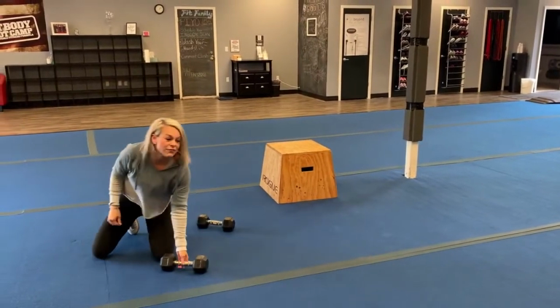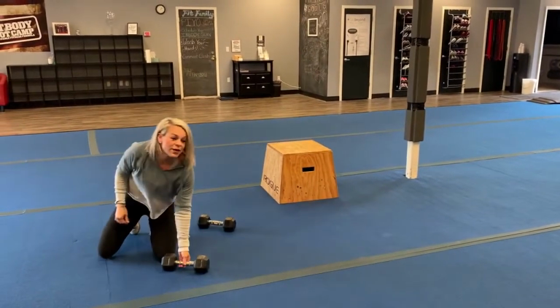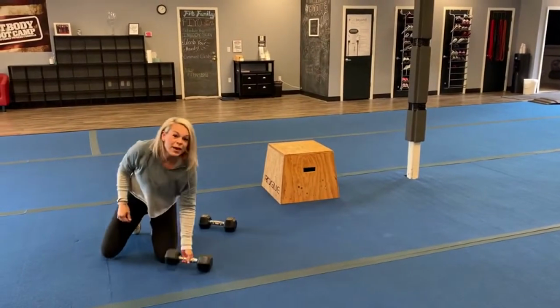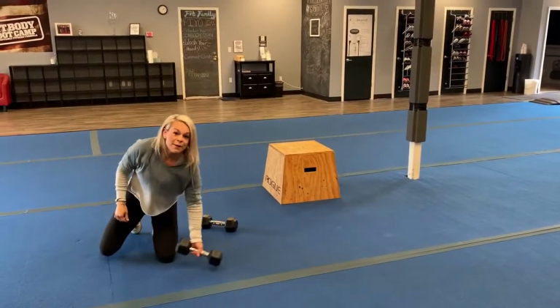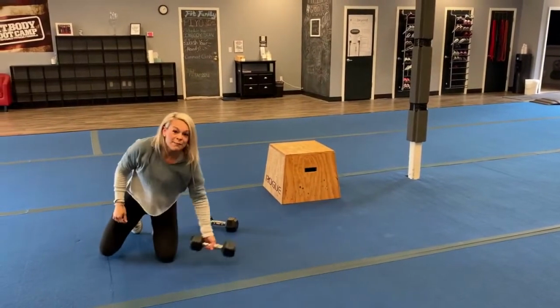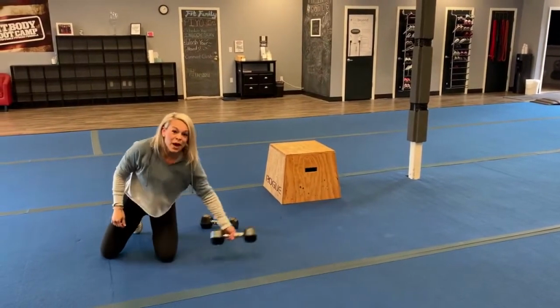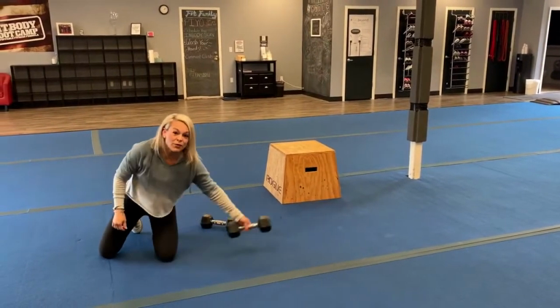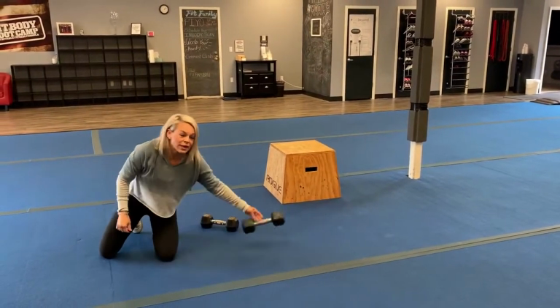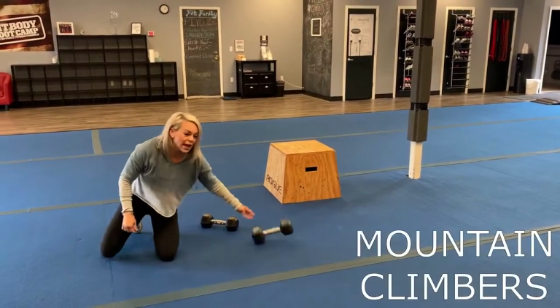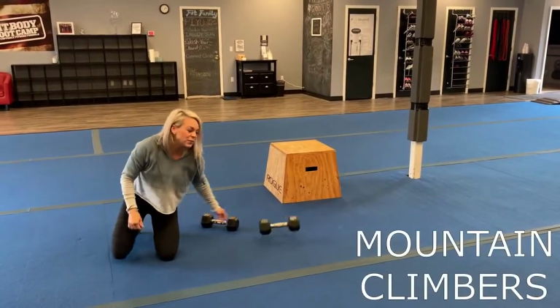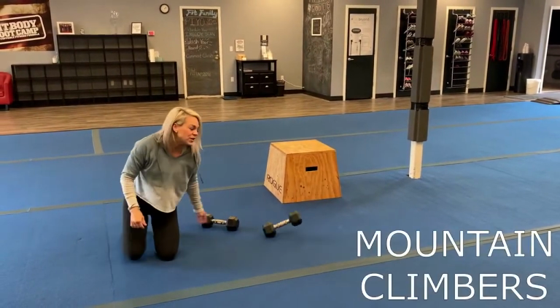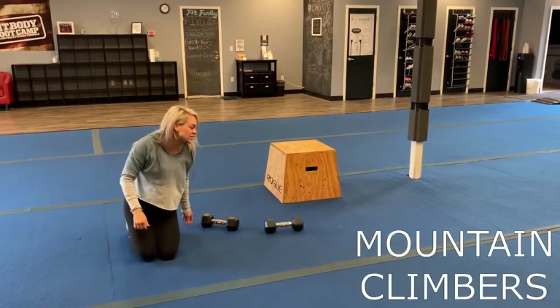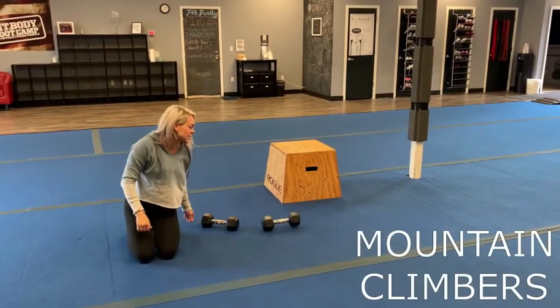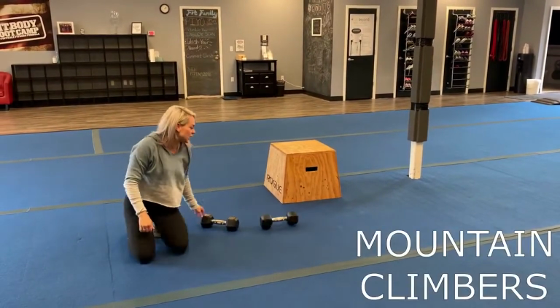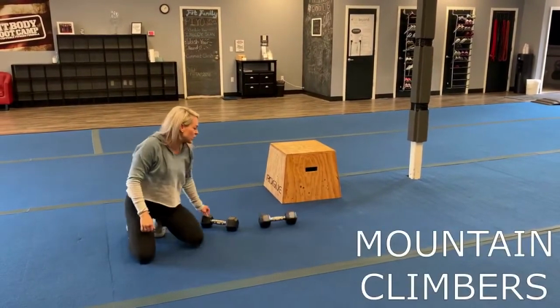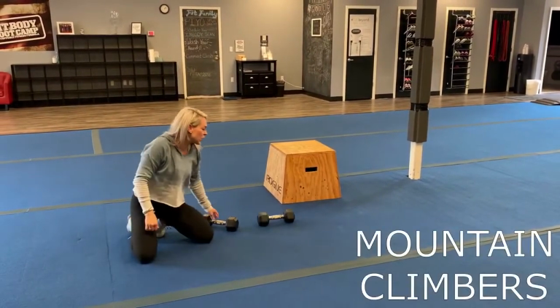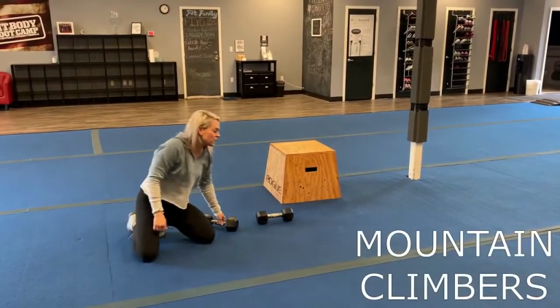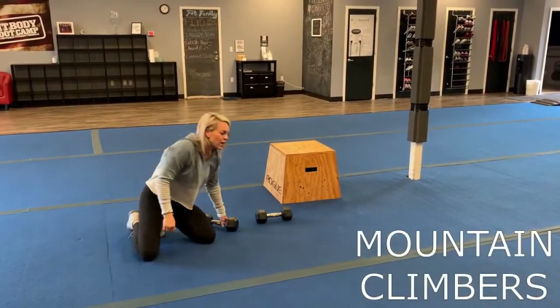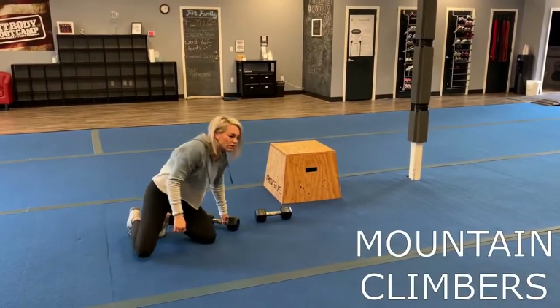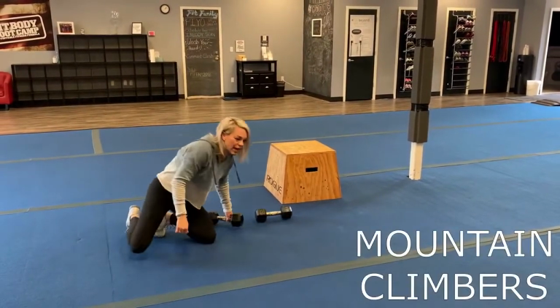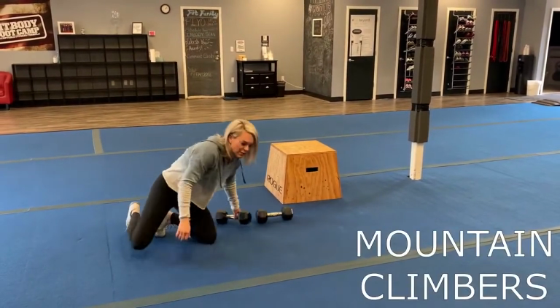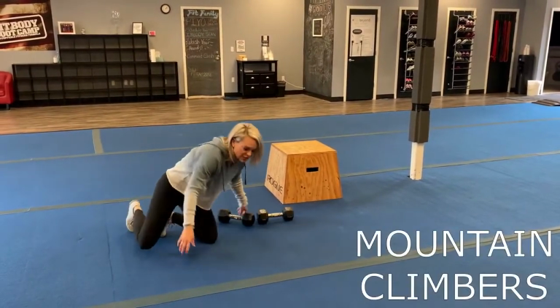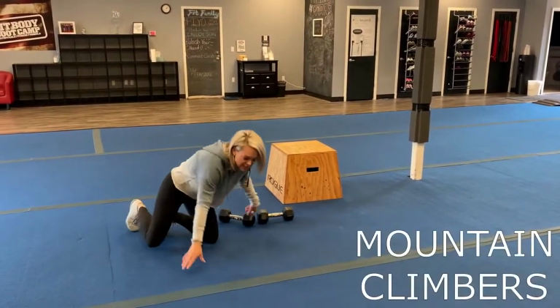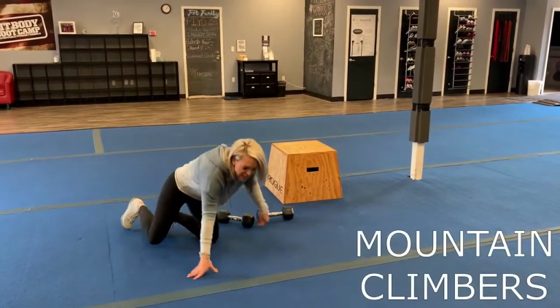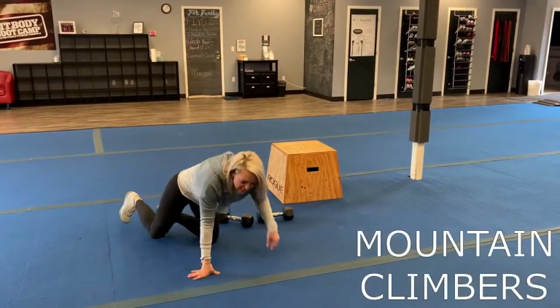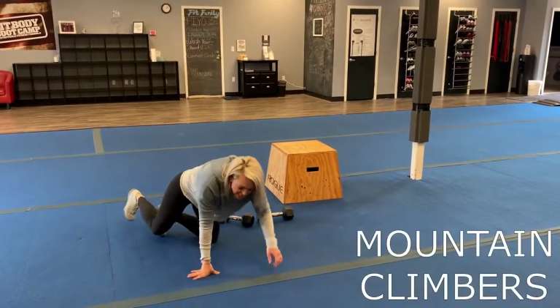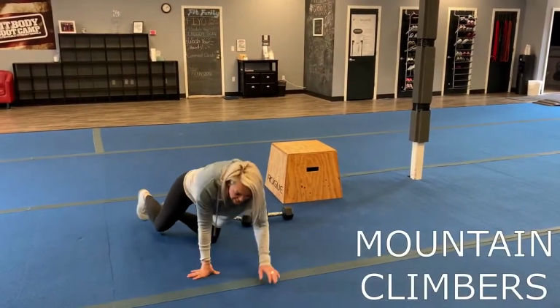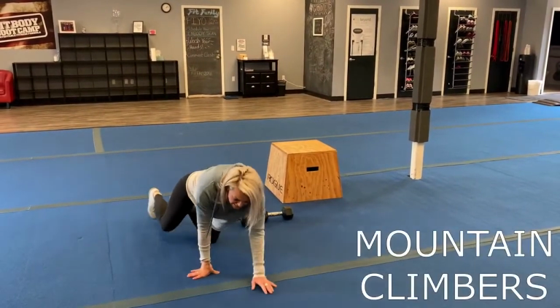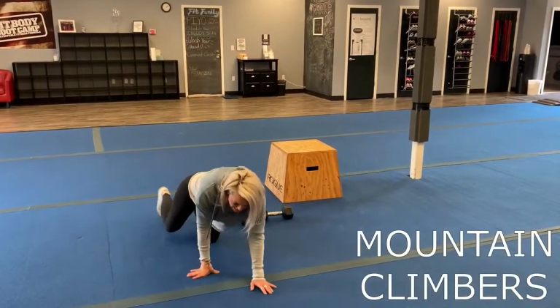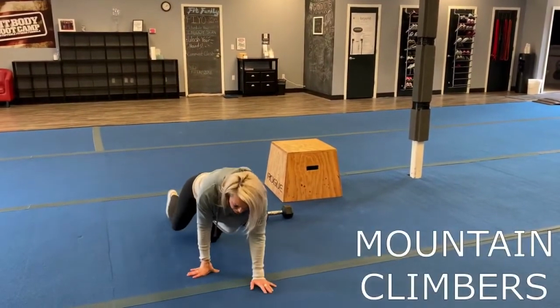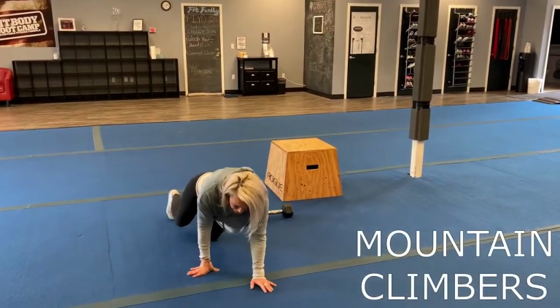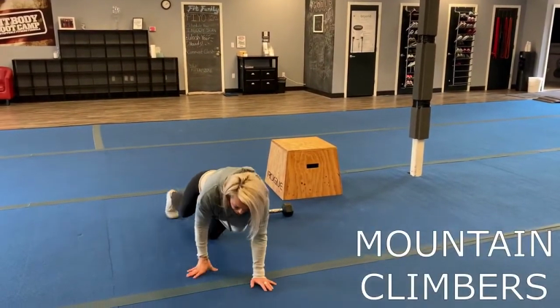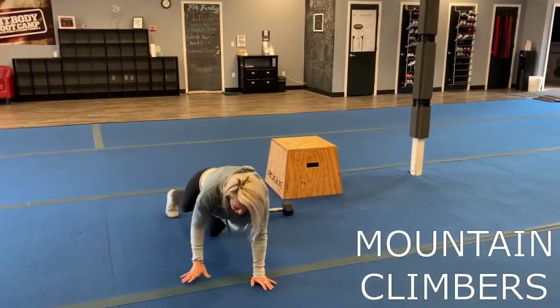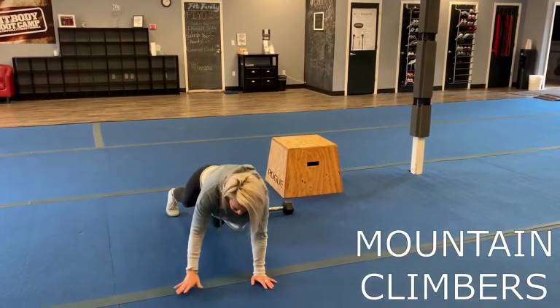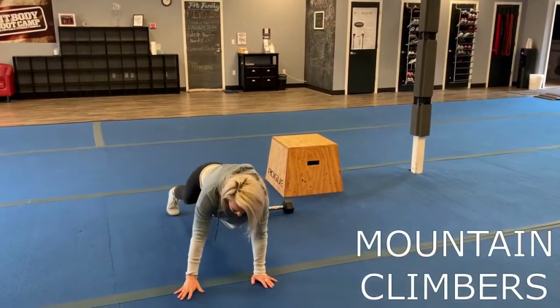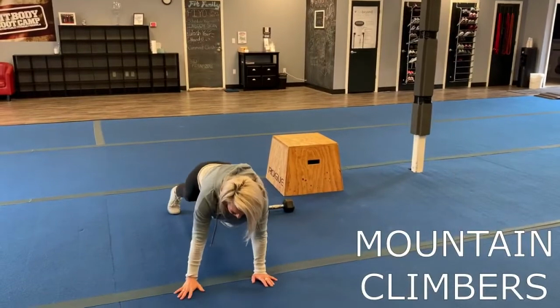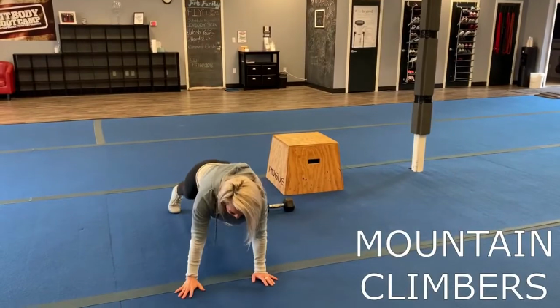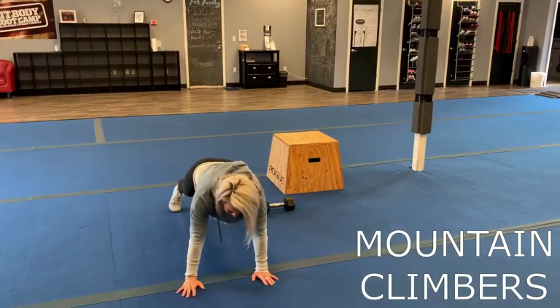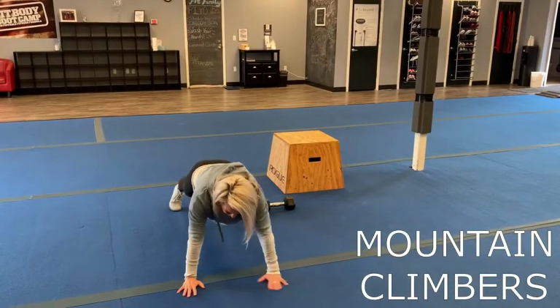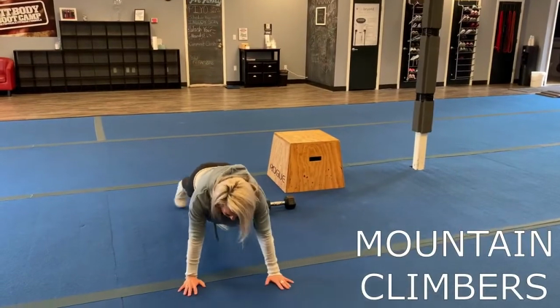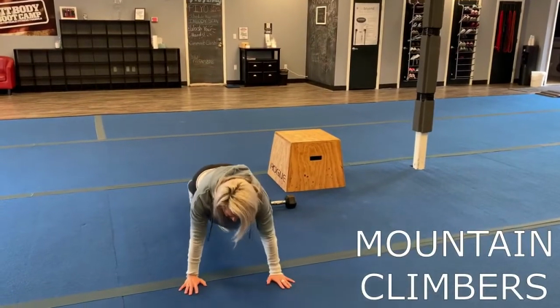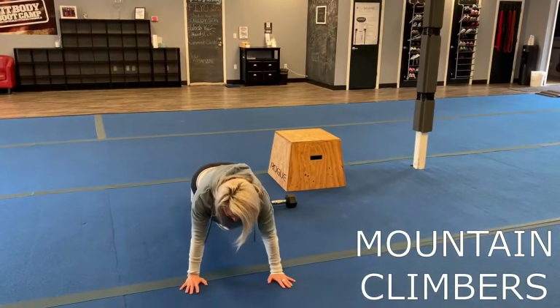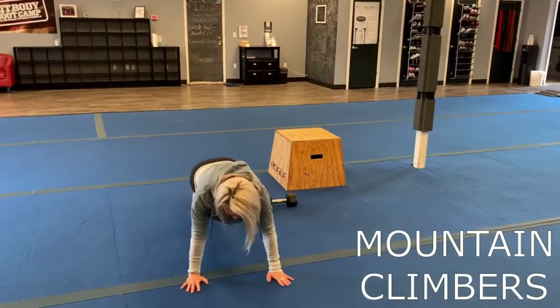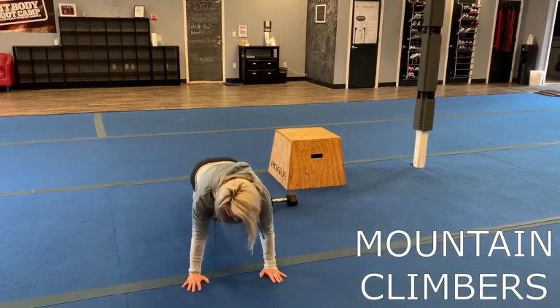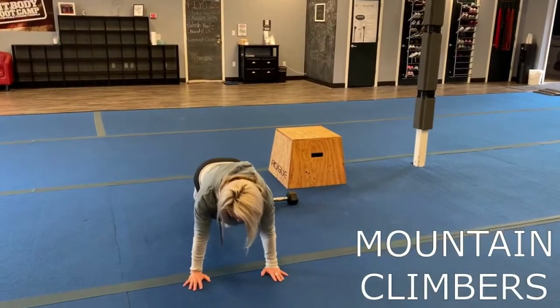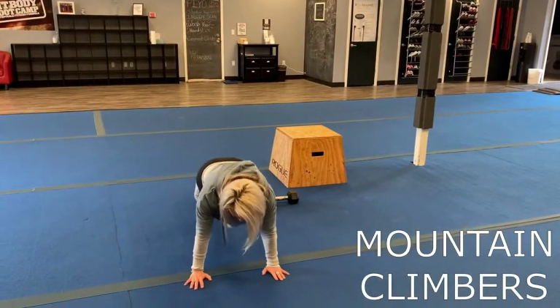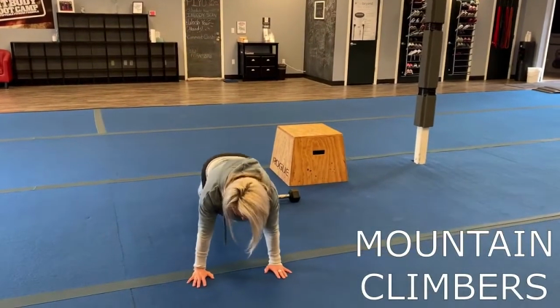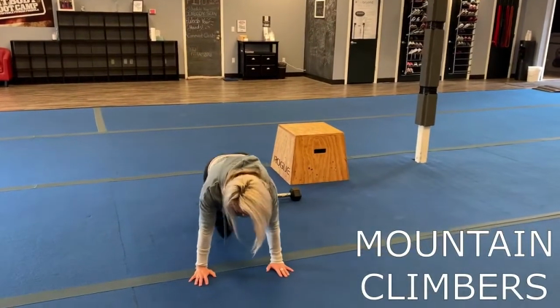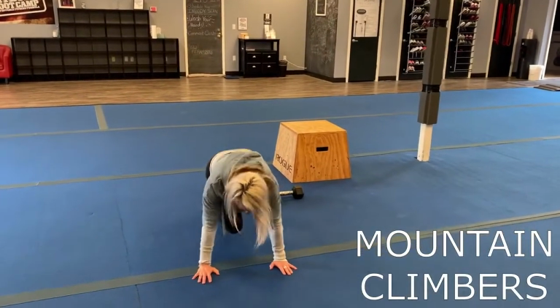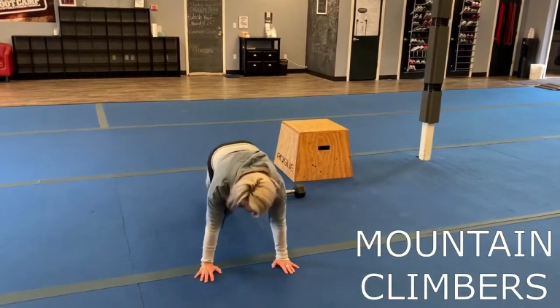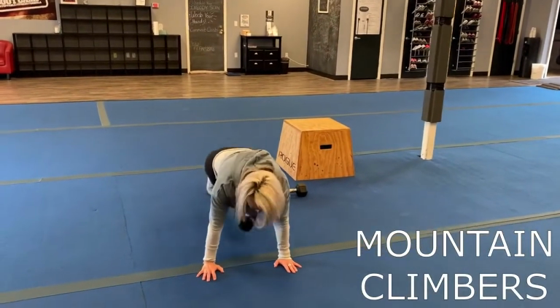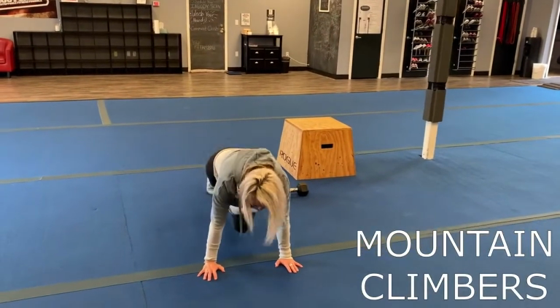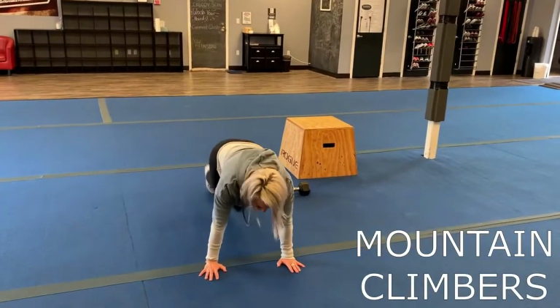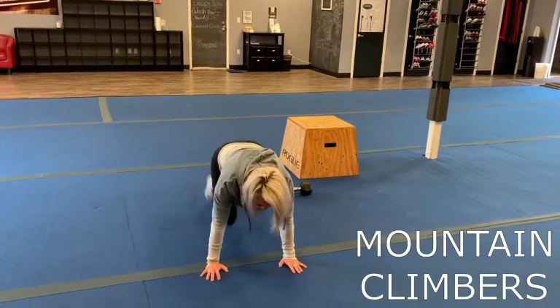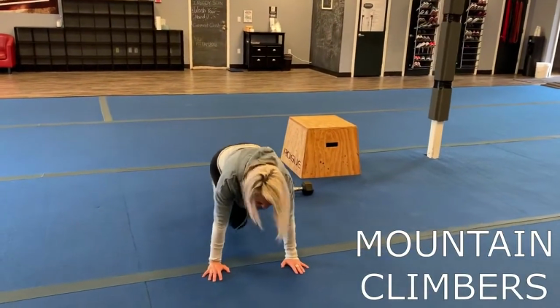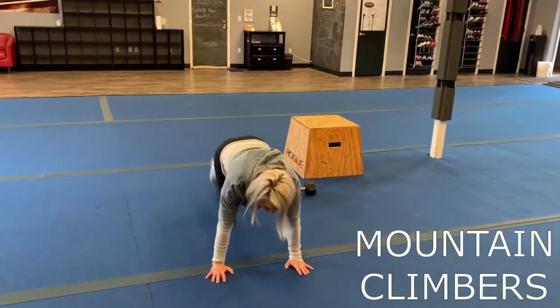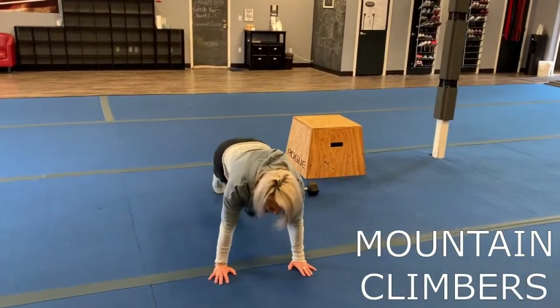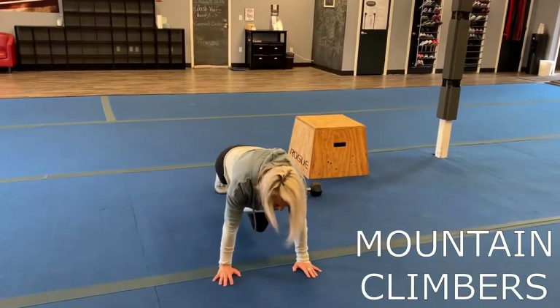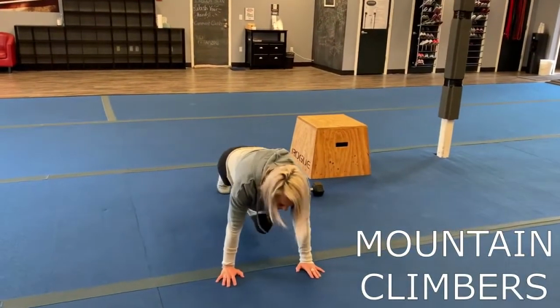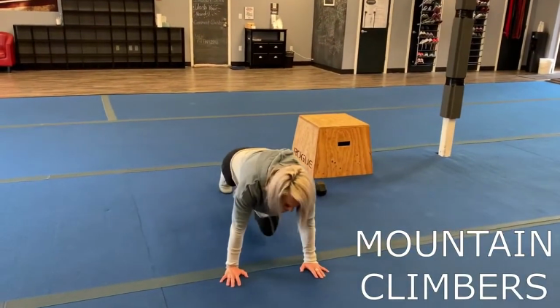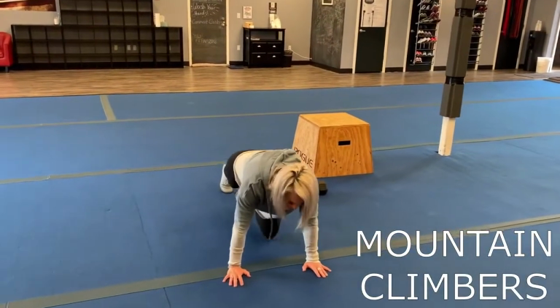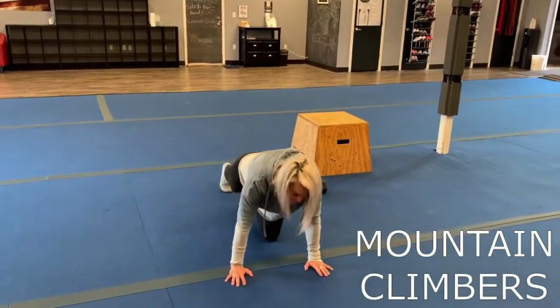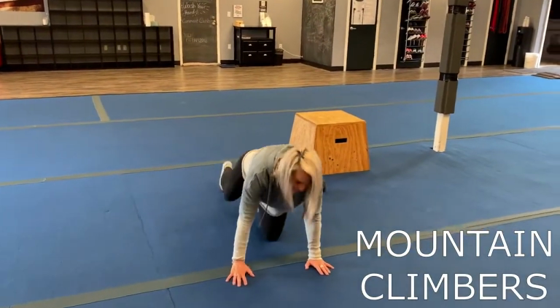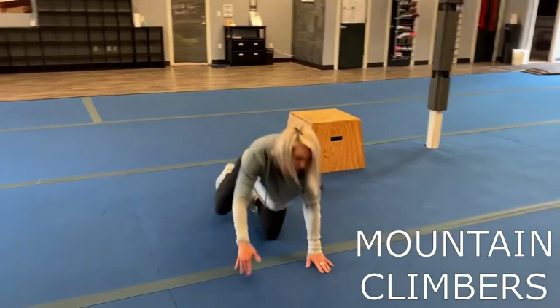Next one, we have mountain climbers — good old mountain climbers. Down here in a plank position, you're just going to go ahead and drive those knees to your chest.